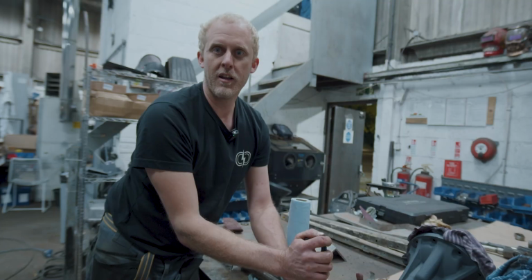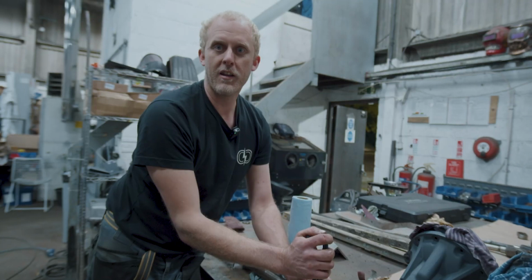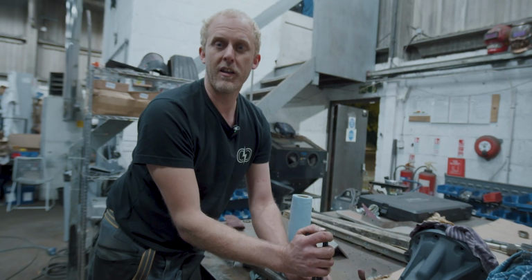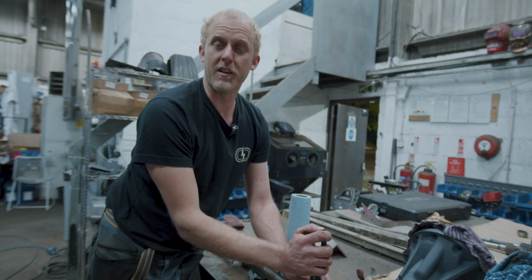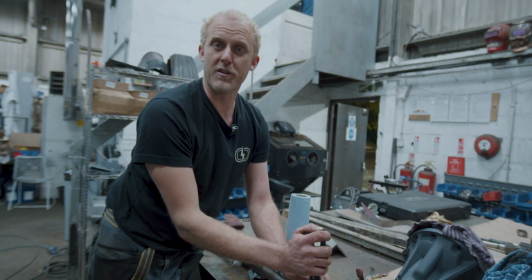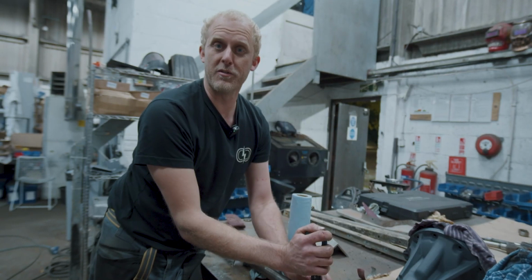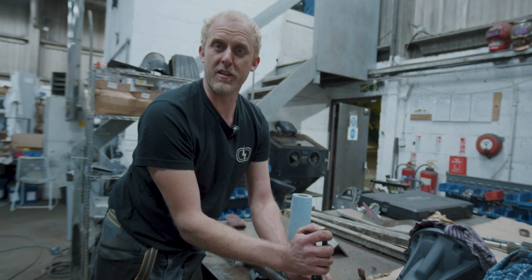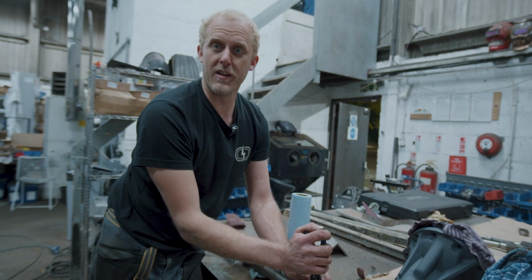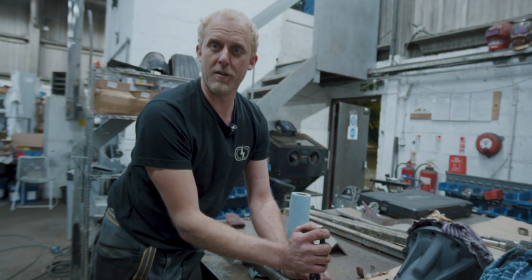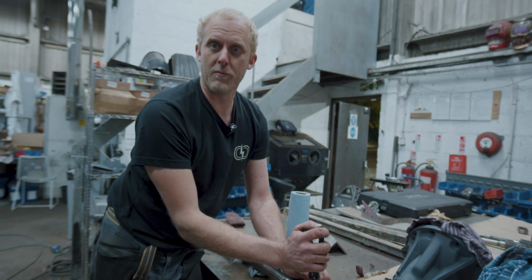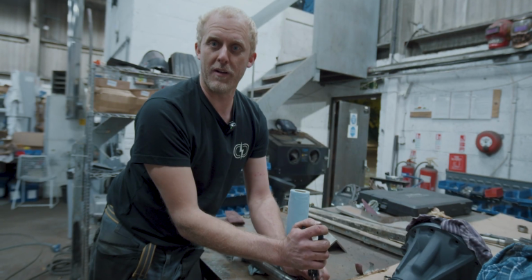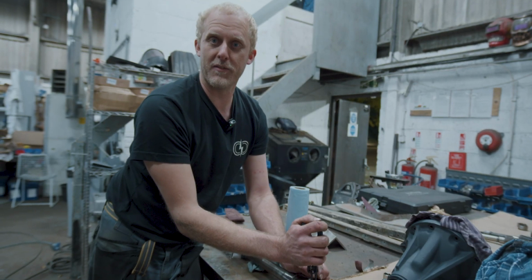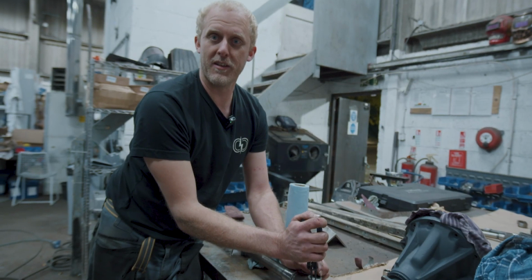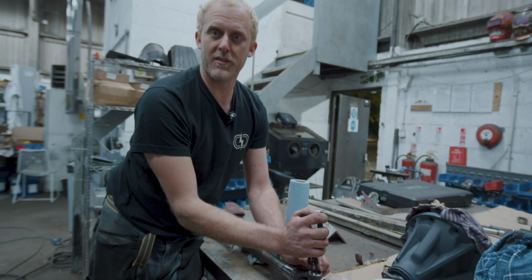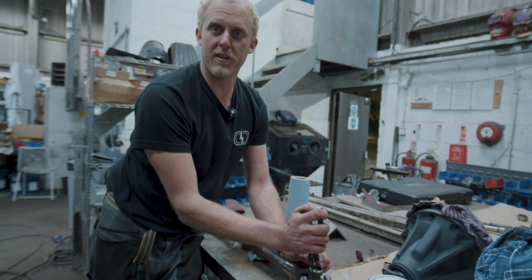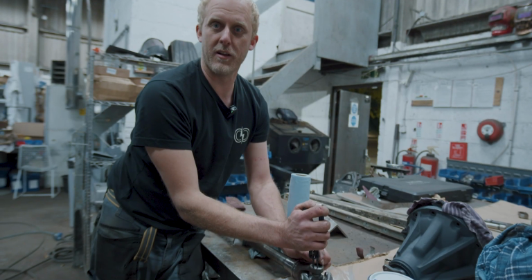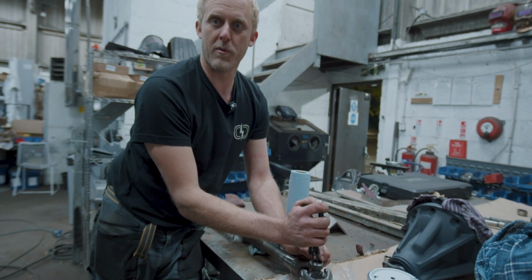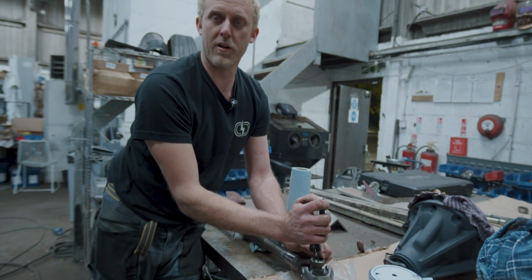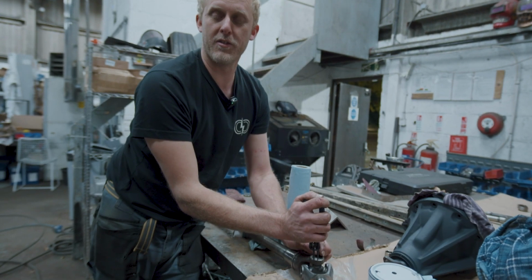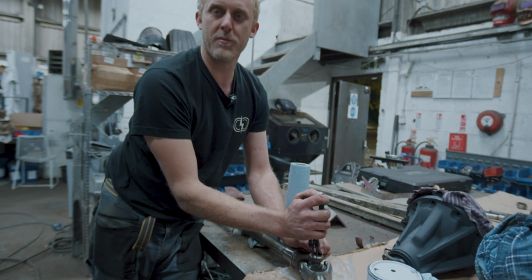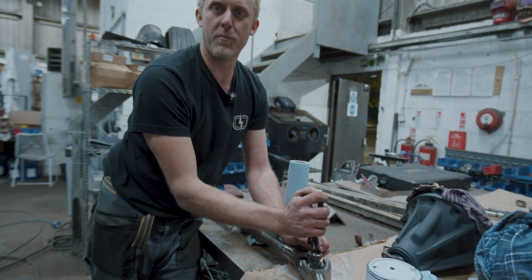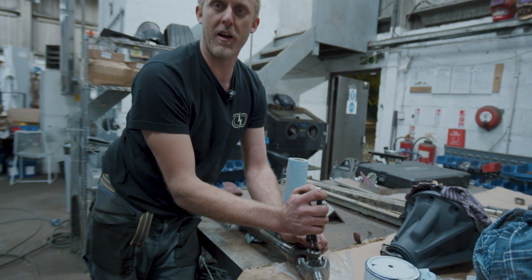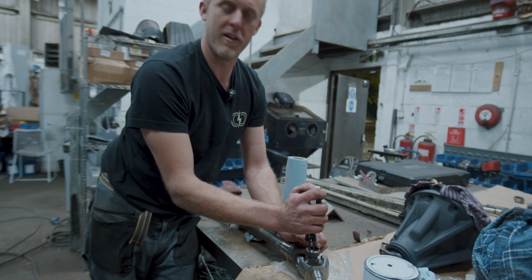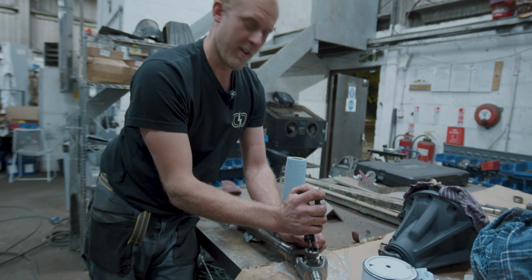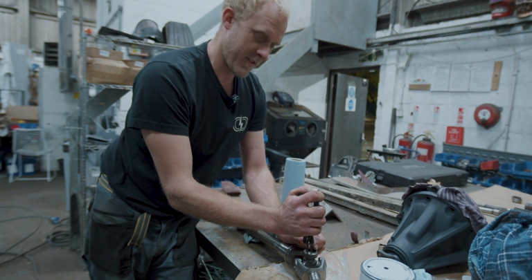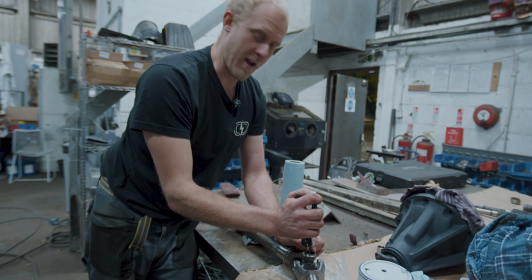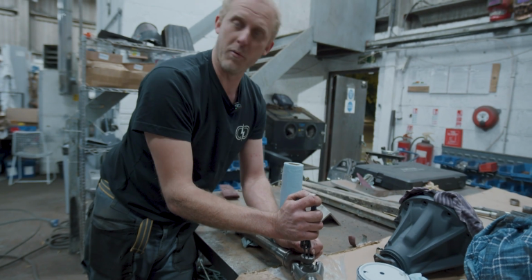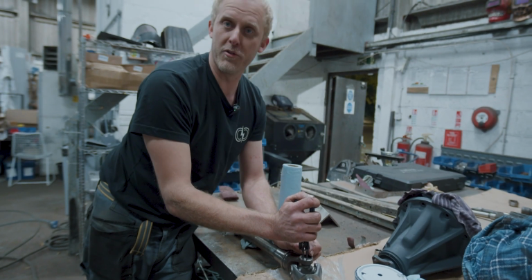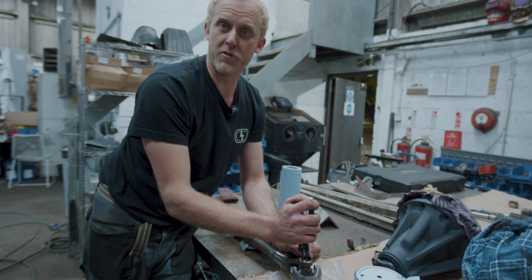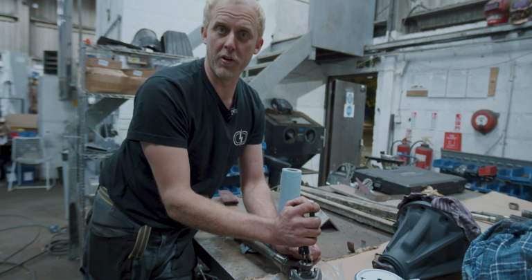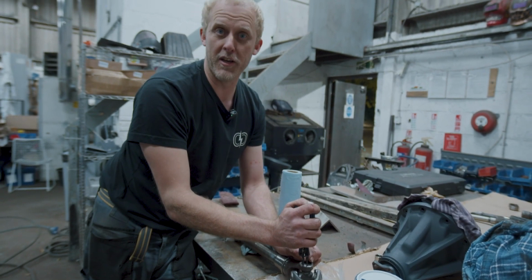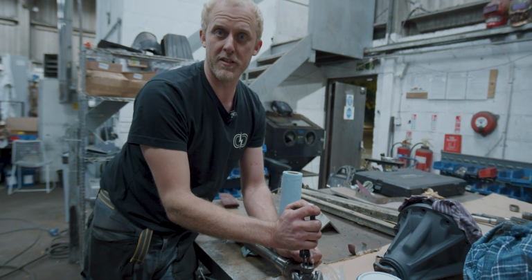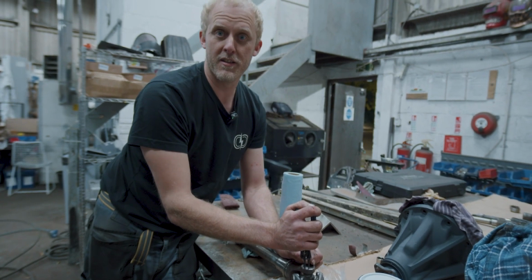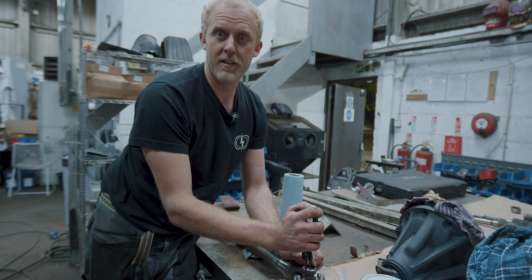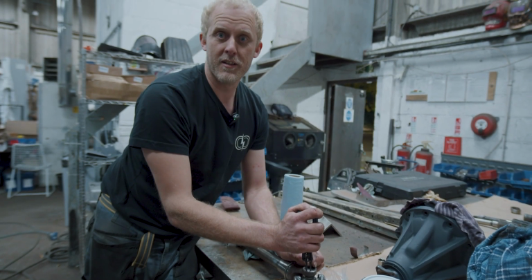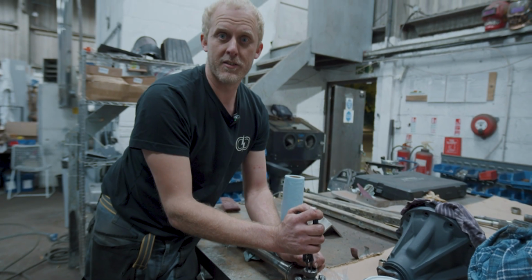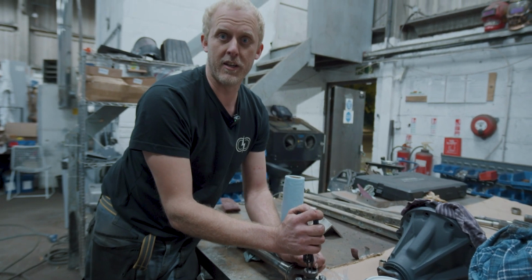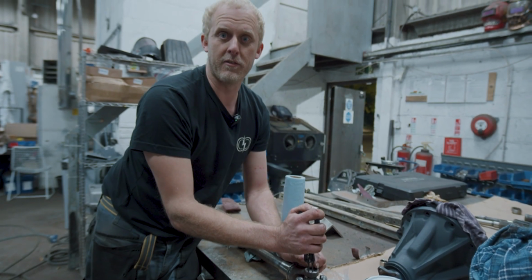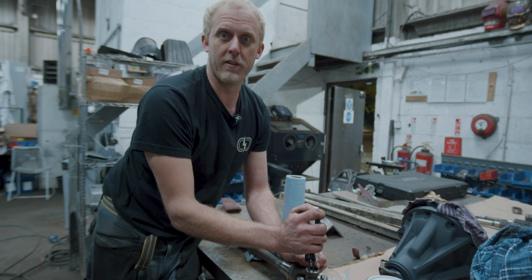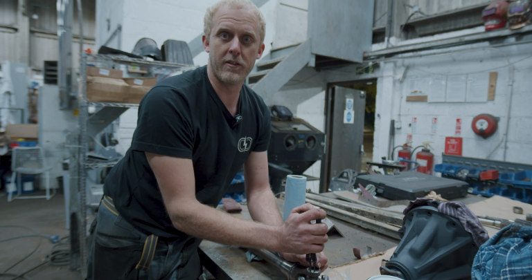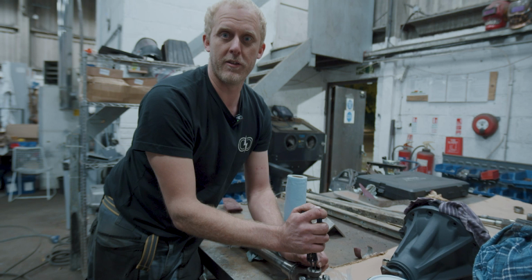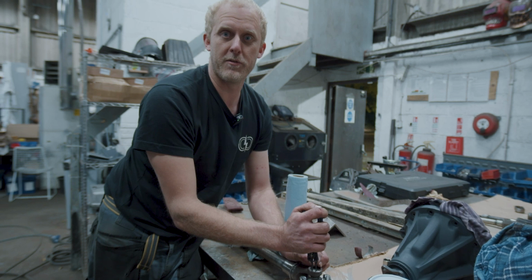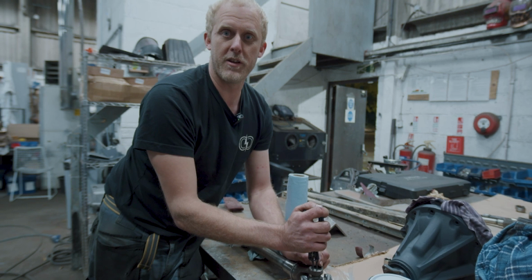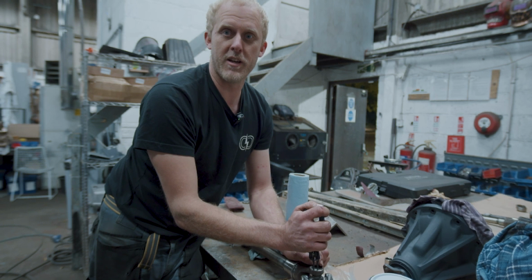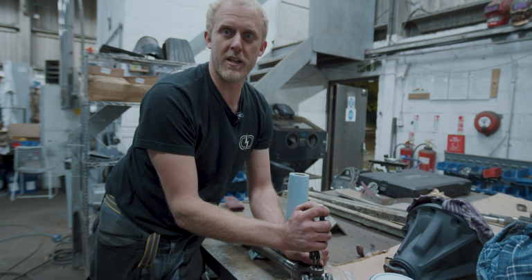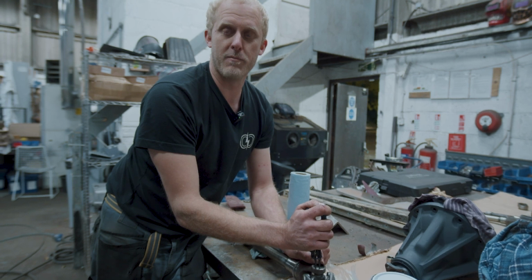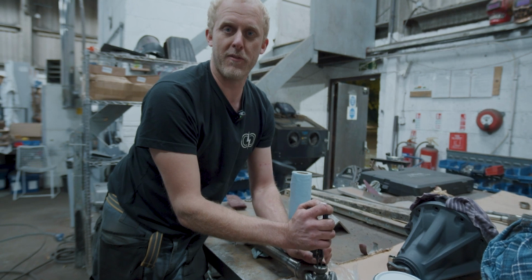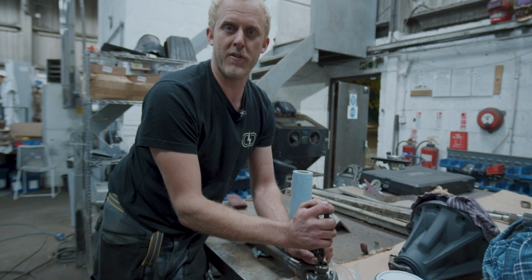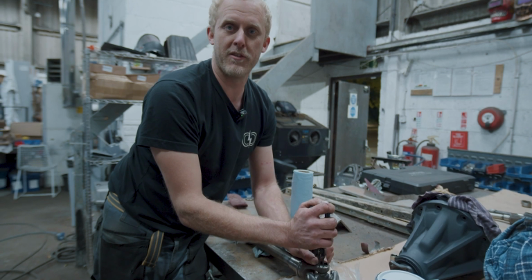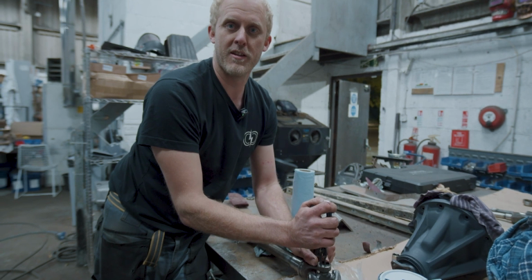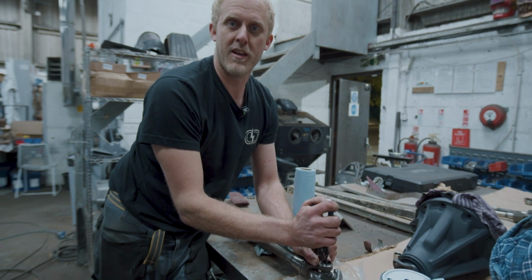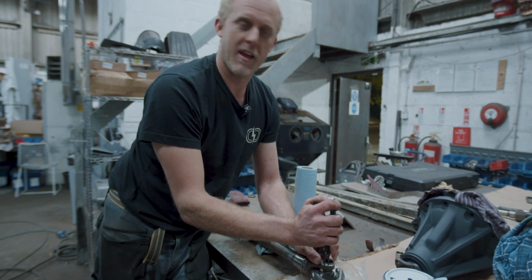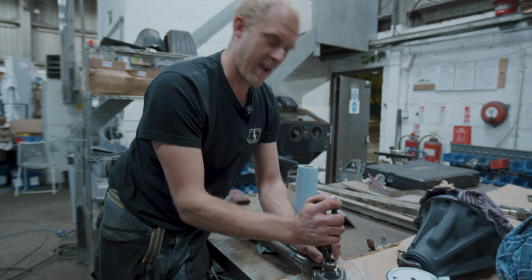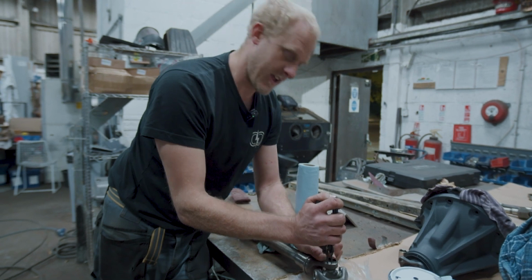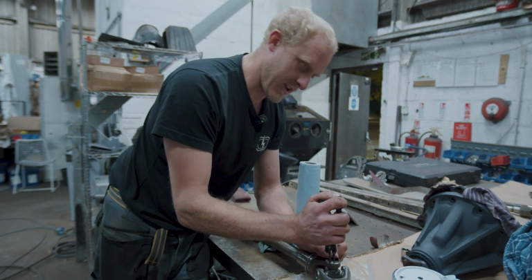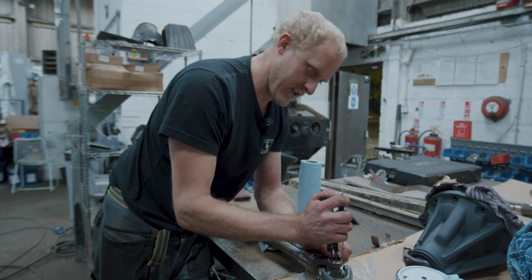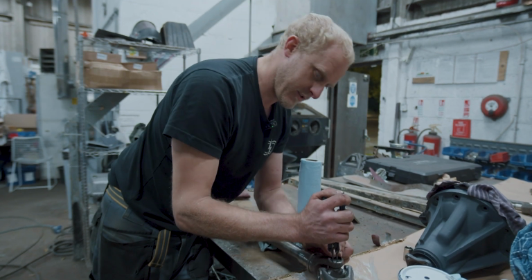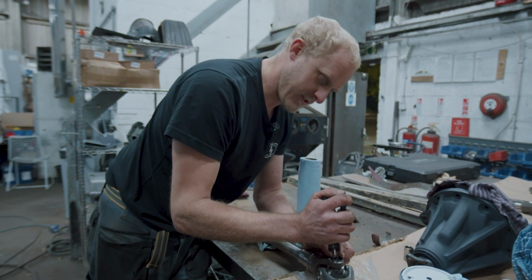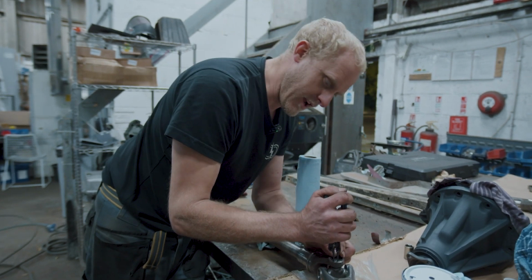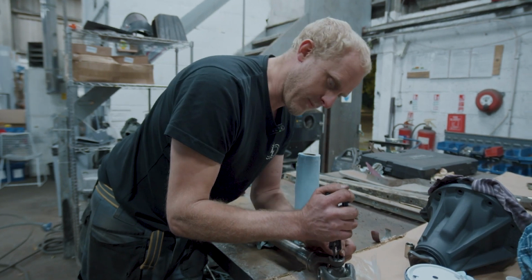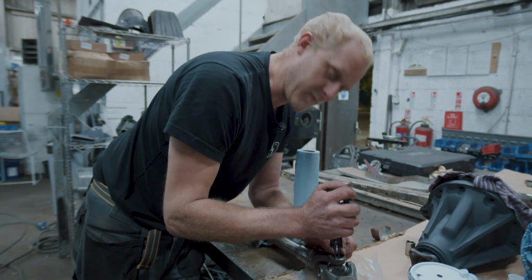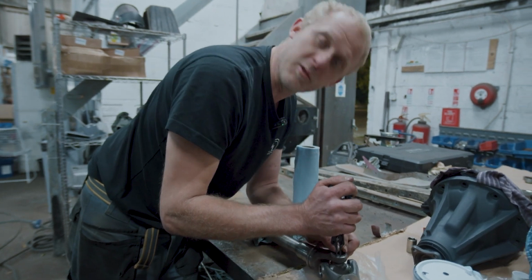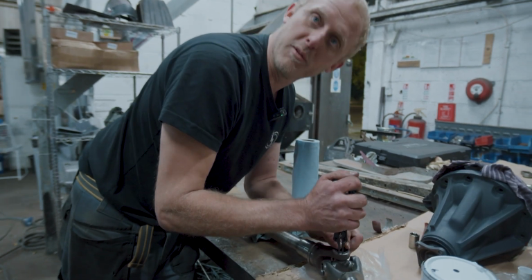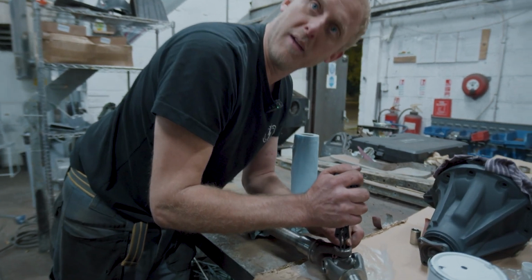Excuse the wafty circlip pliers, but that was Johnny's secret UJ changing method, and yeah, it's all done.